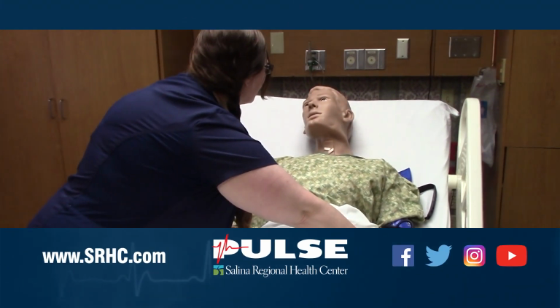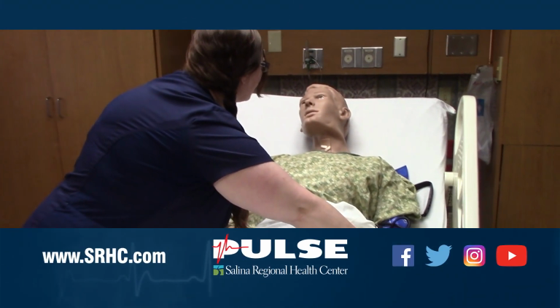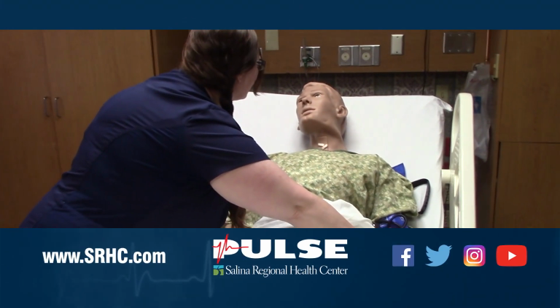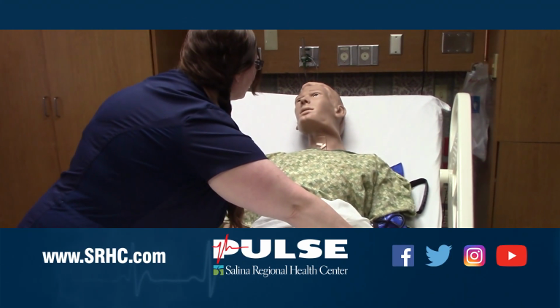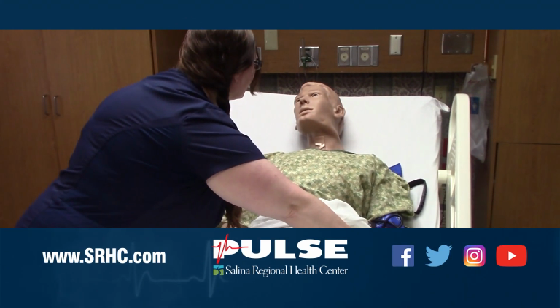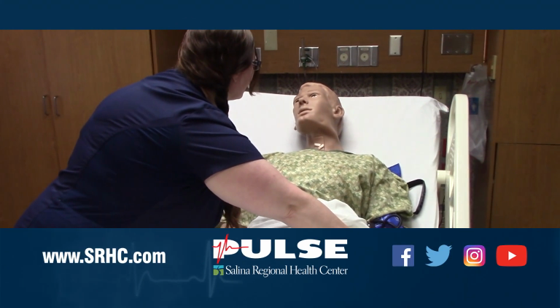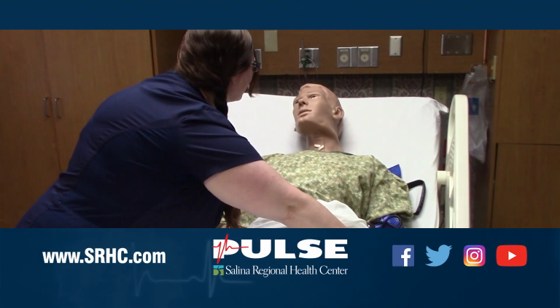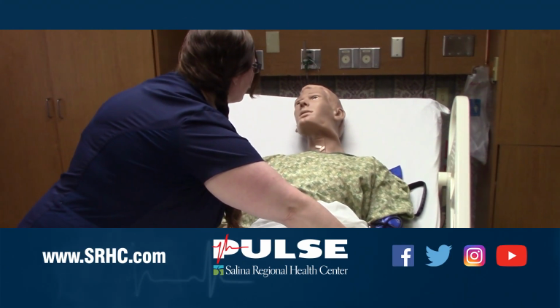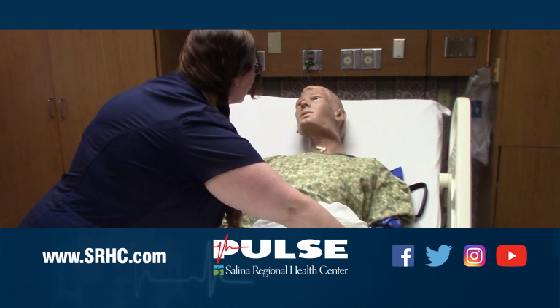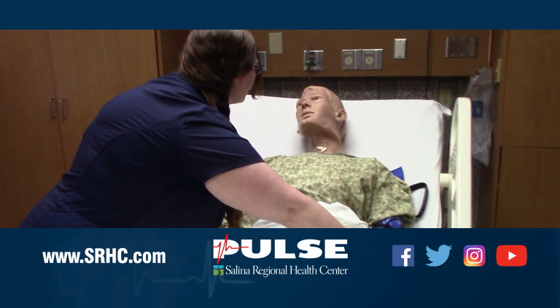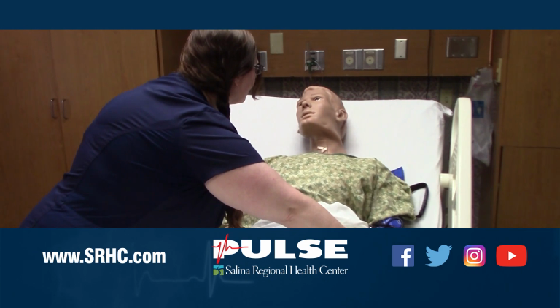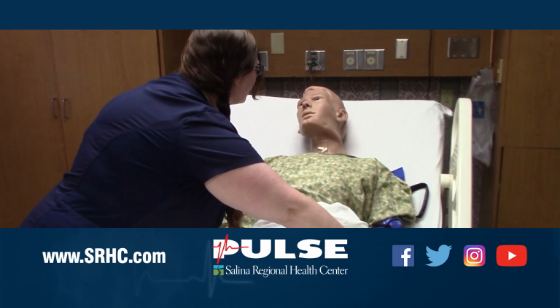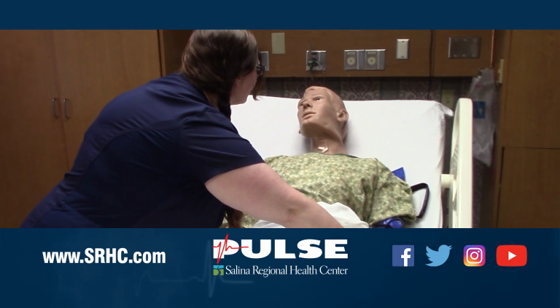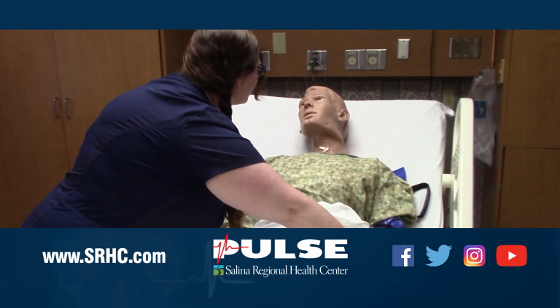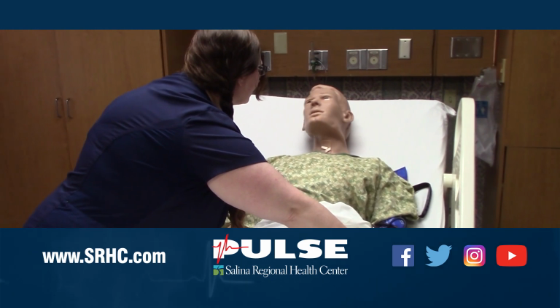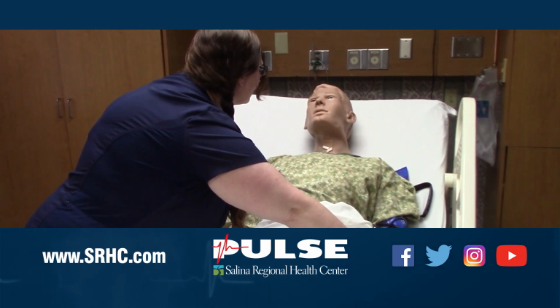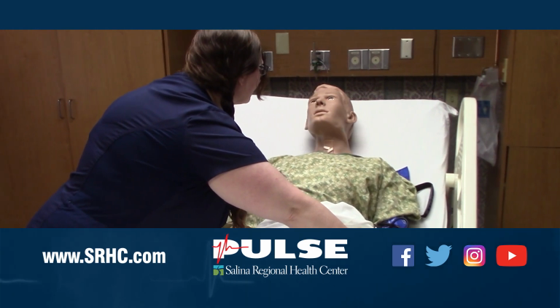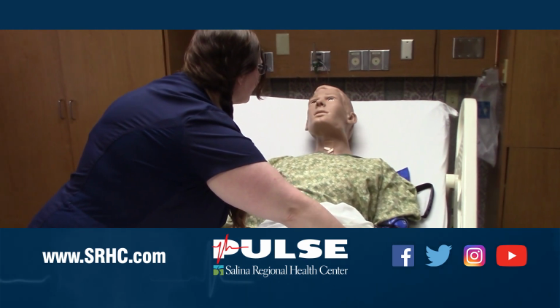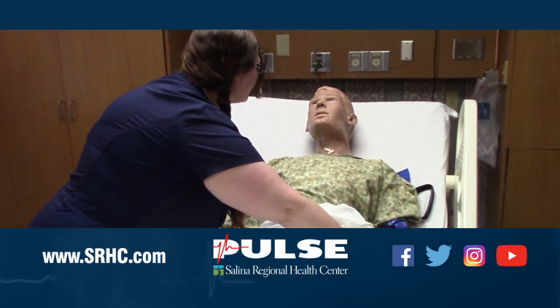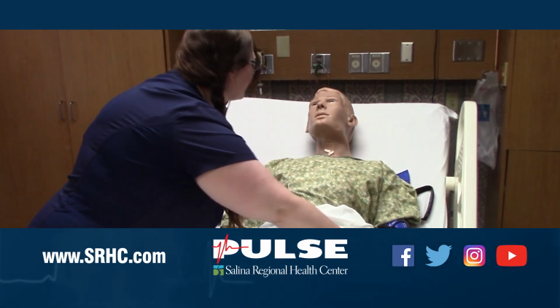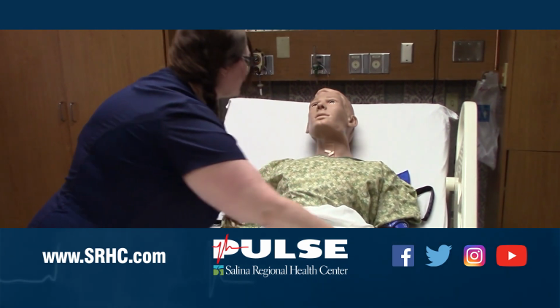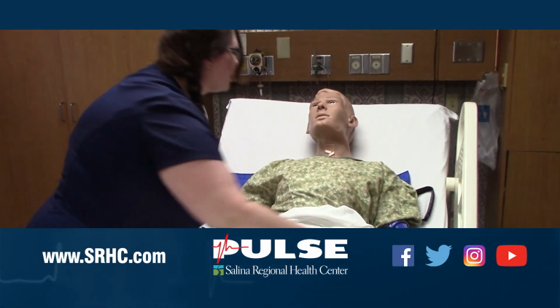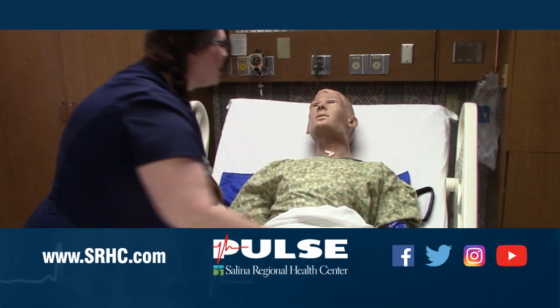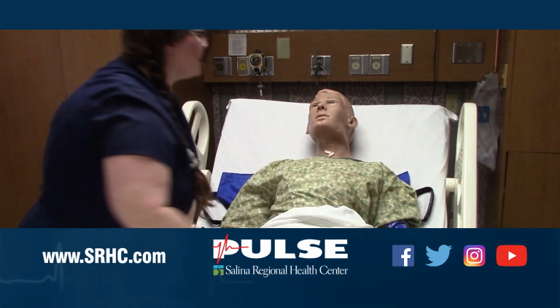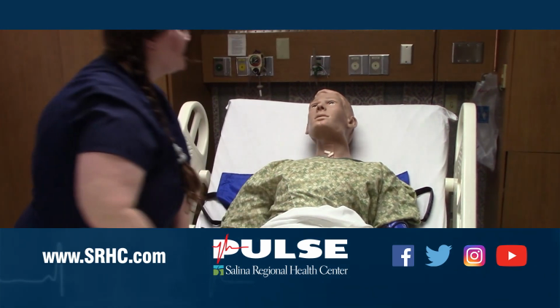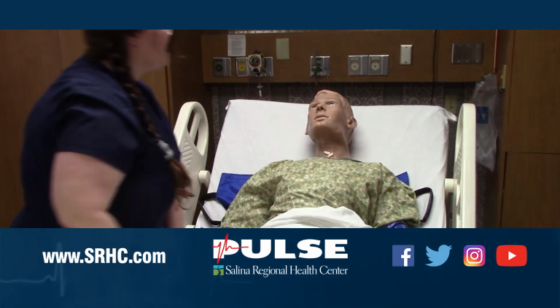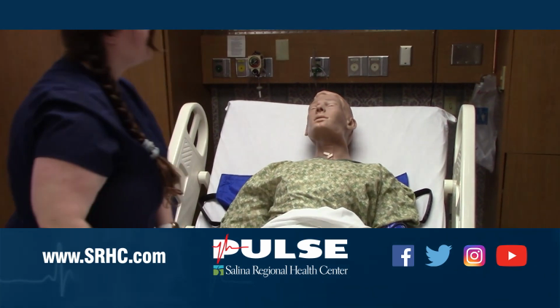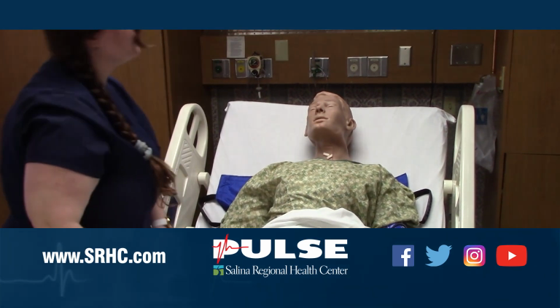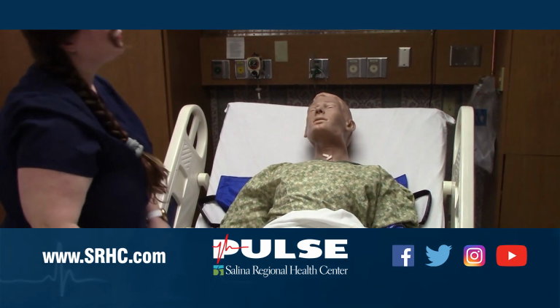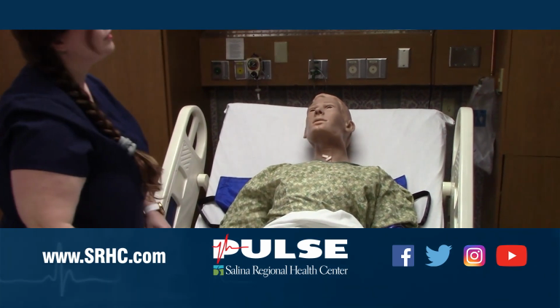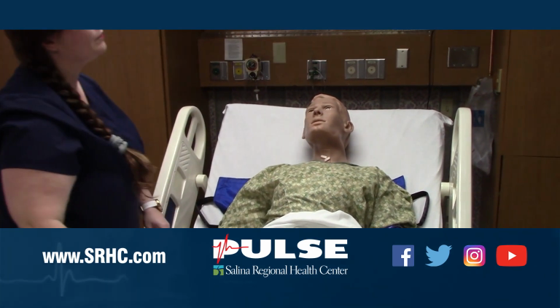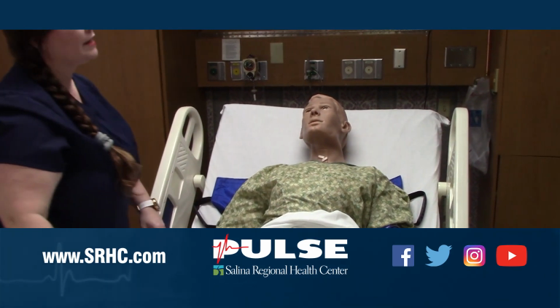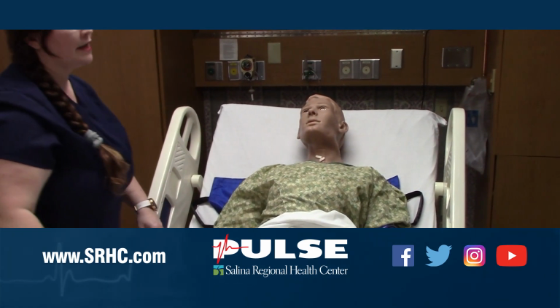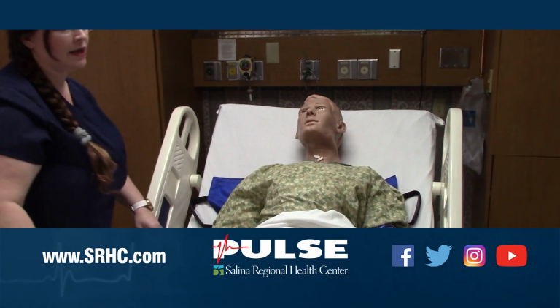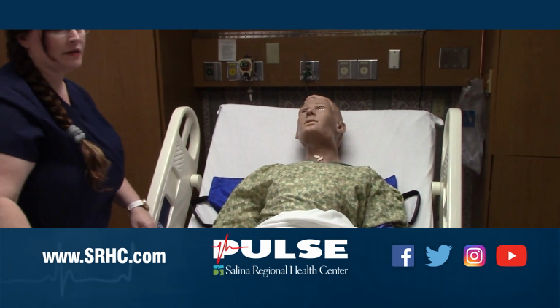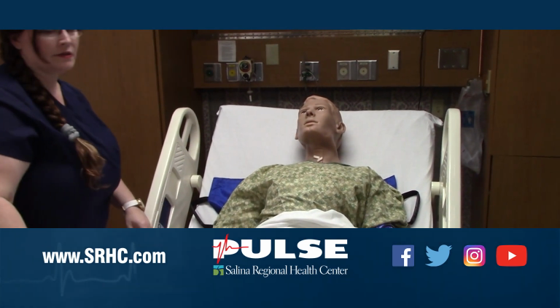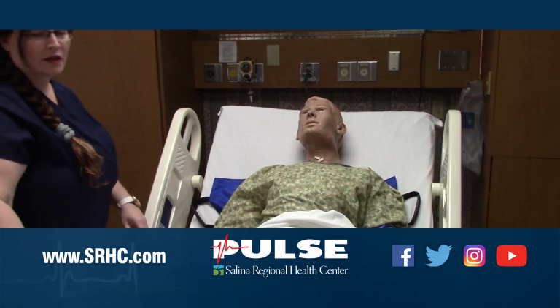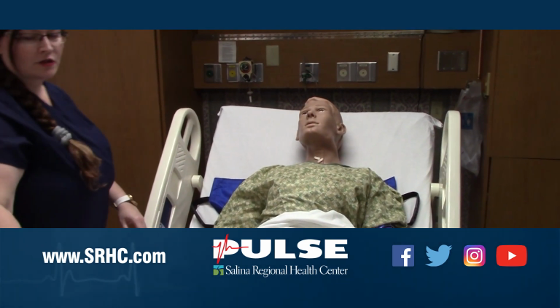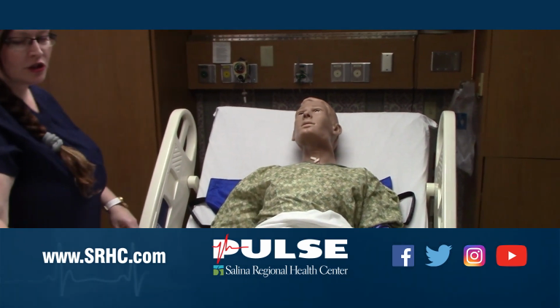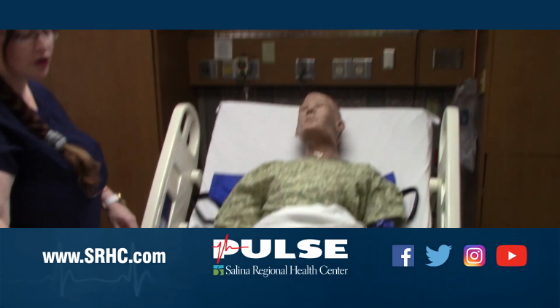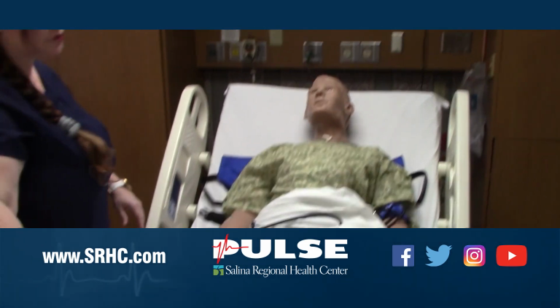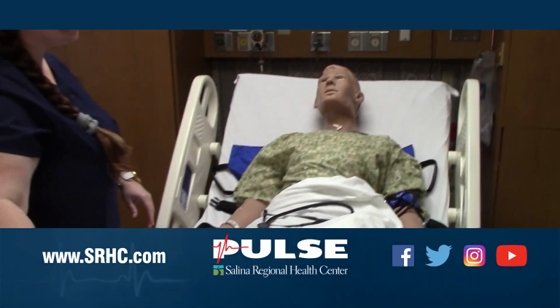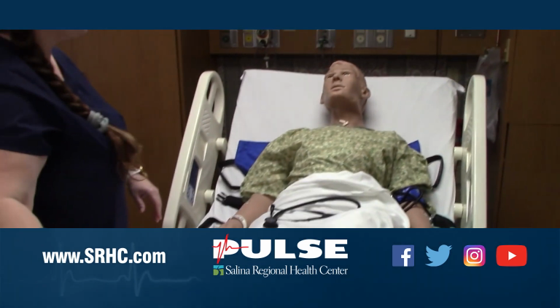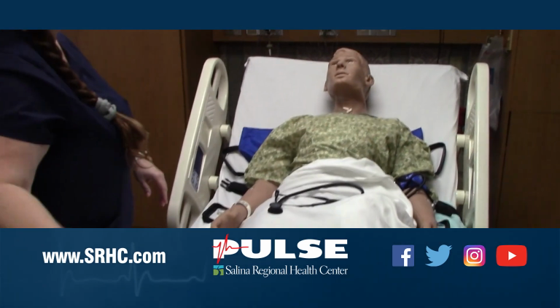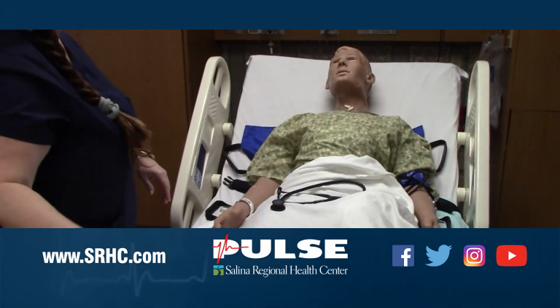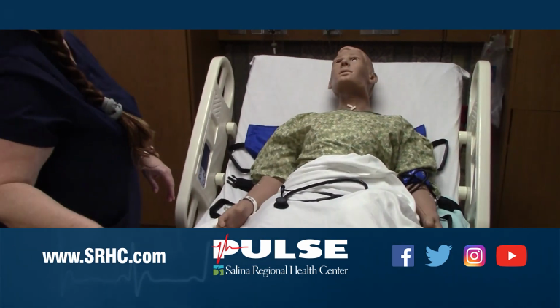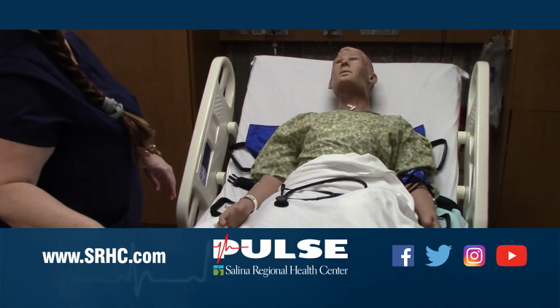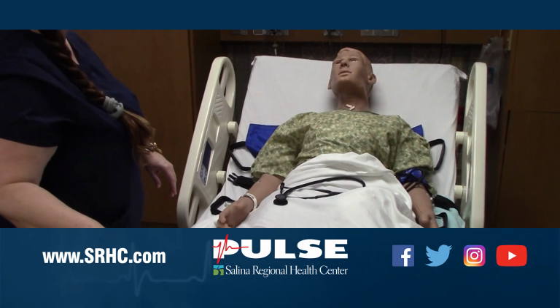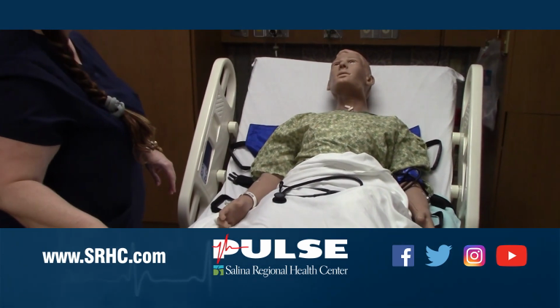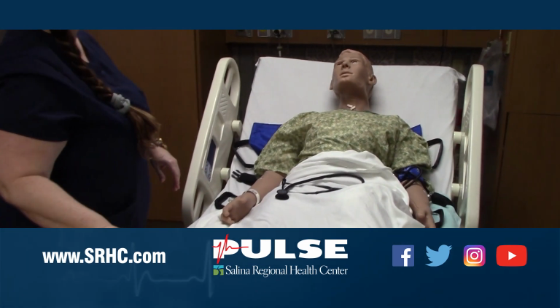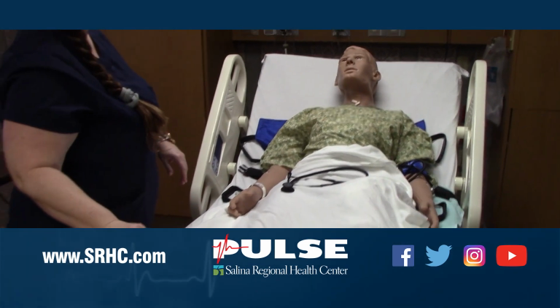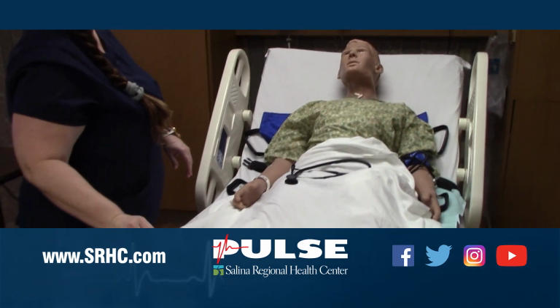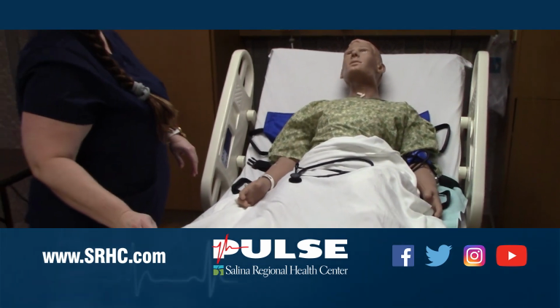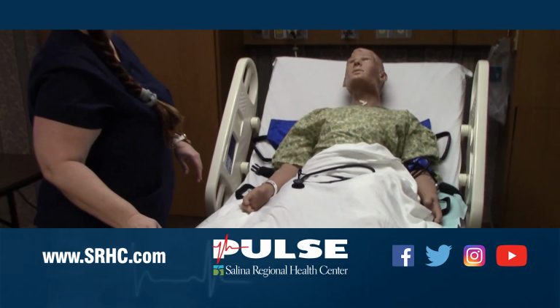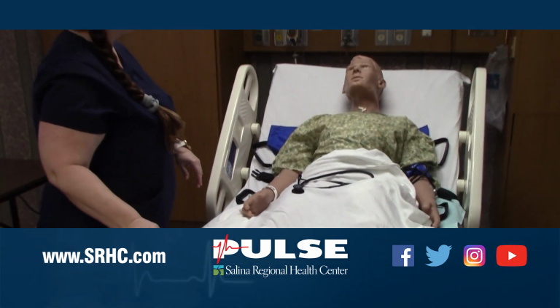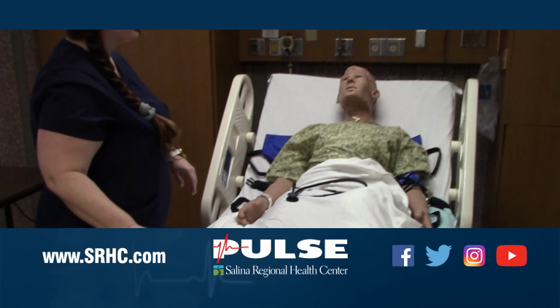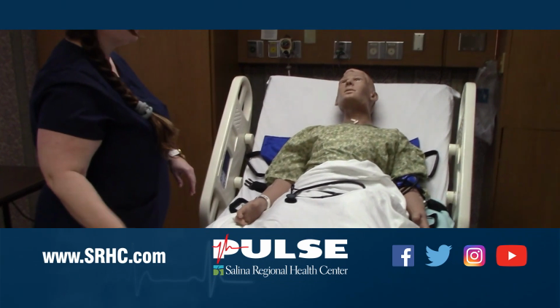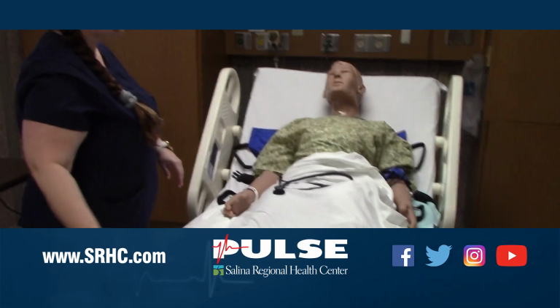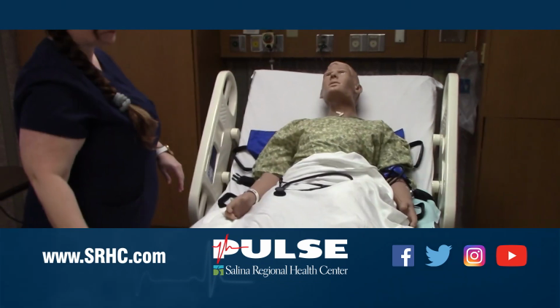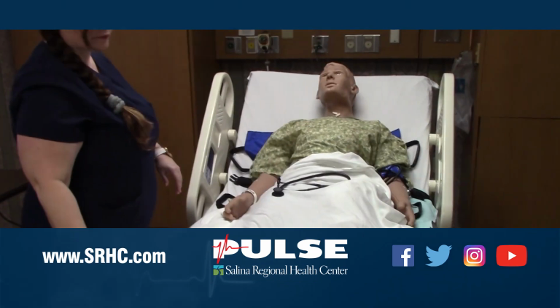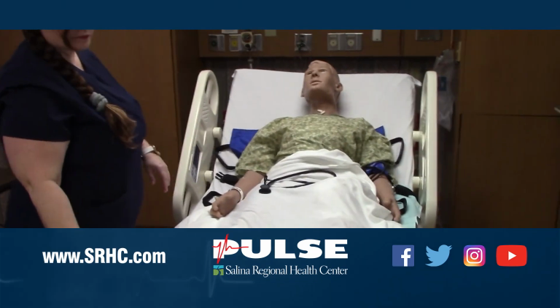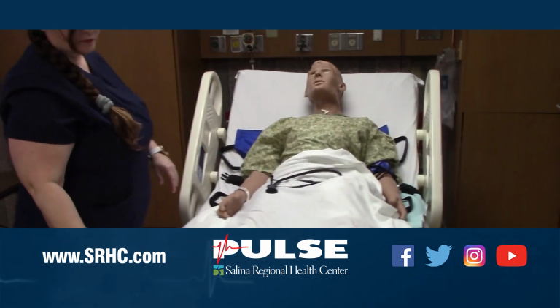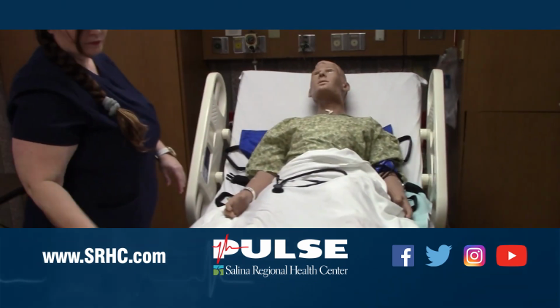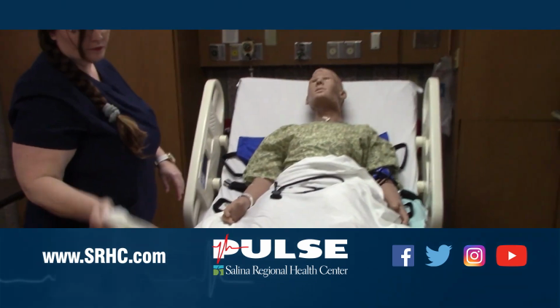Thank you so much for some great information and thank you for watching. For more information, visit SRHC.com, like us on Facebook, and follow us on Twitter and Instagram.